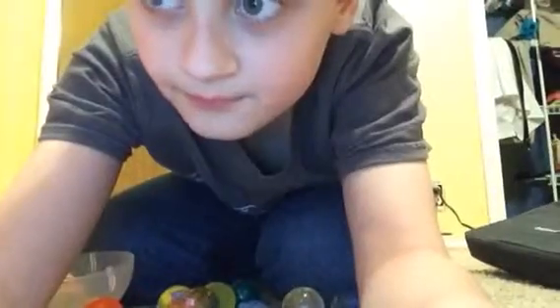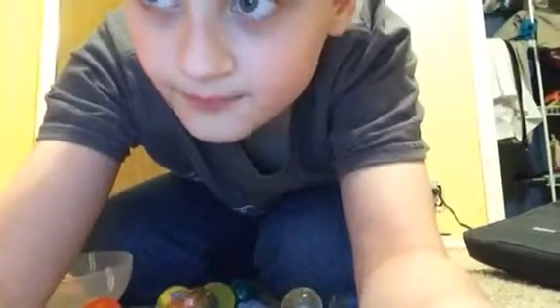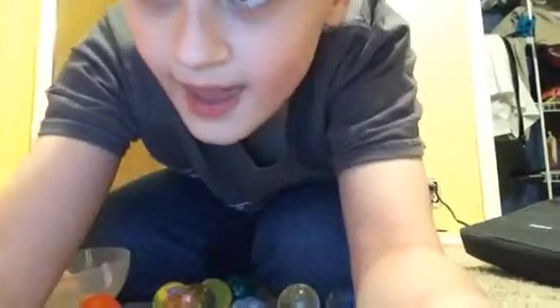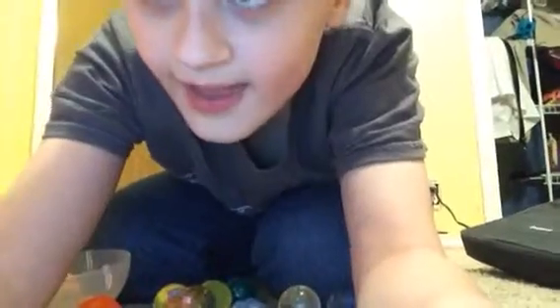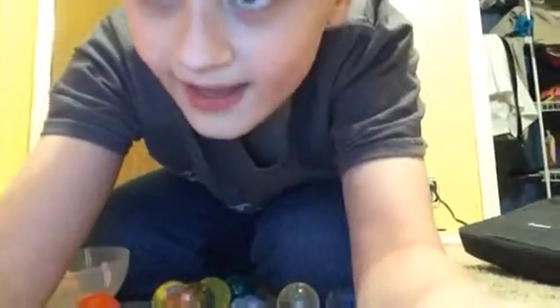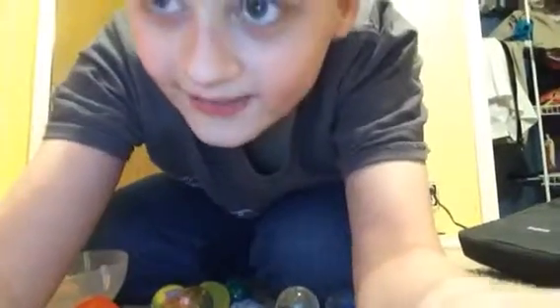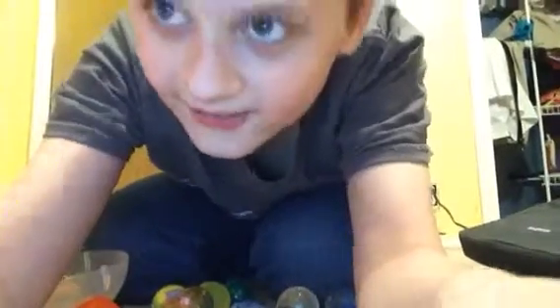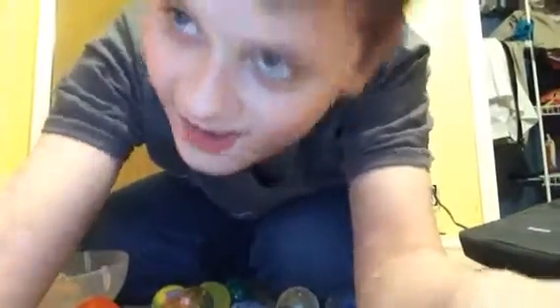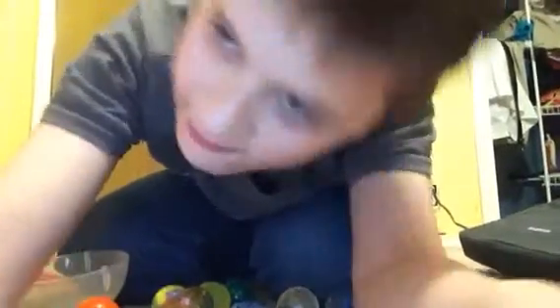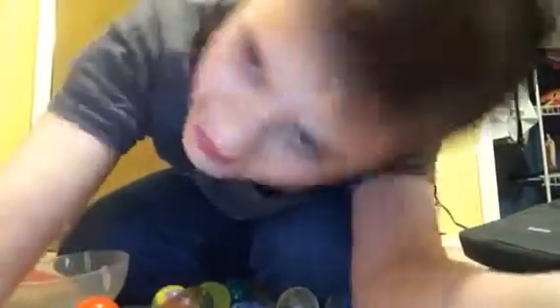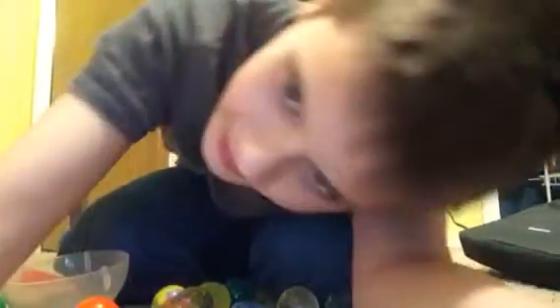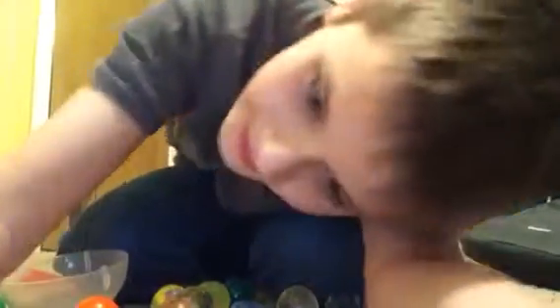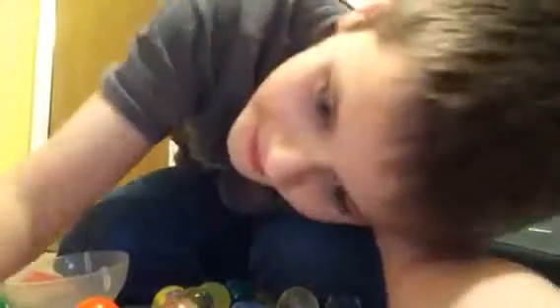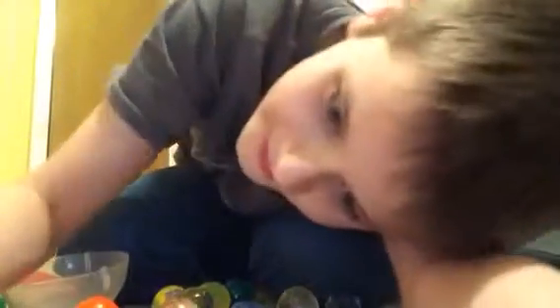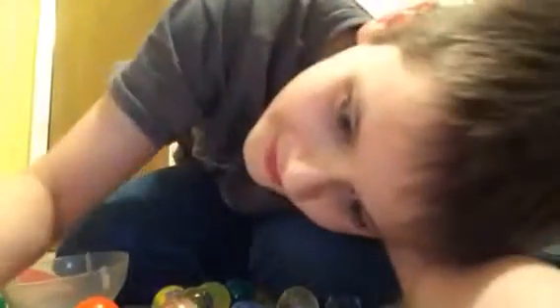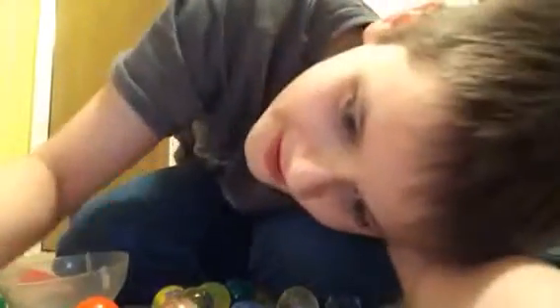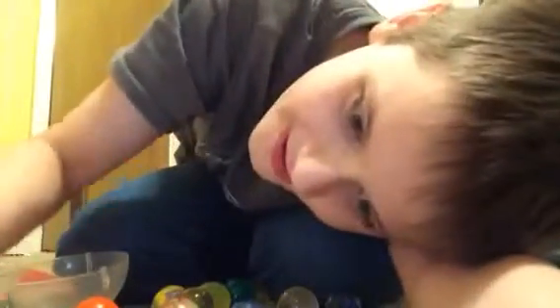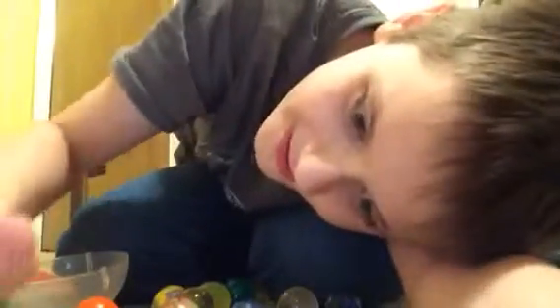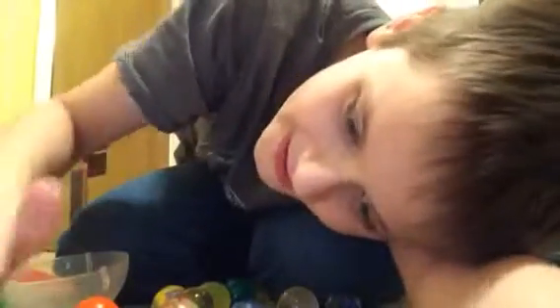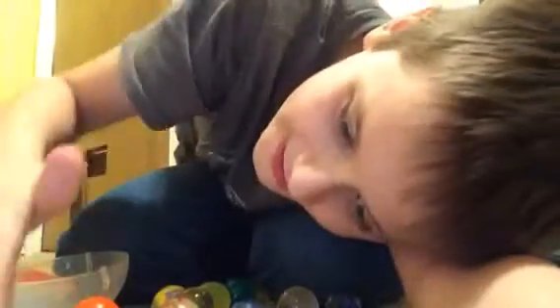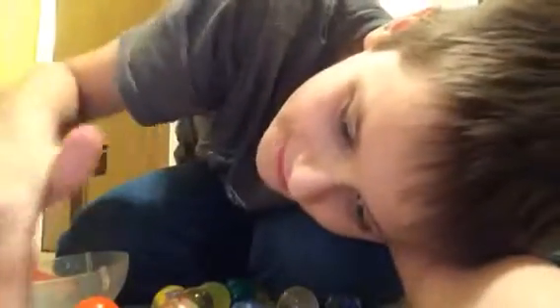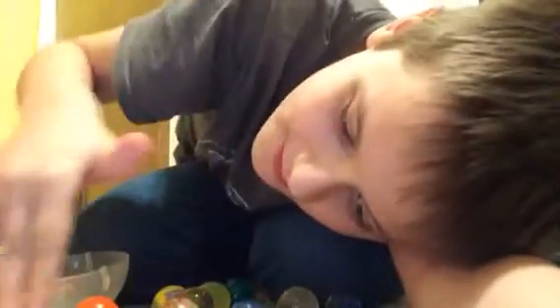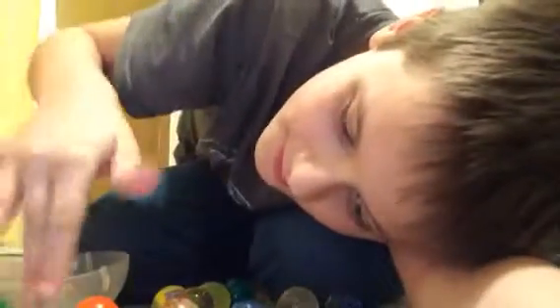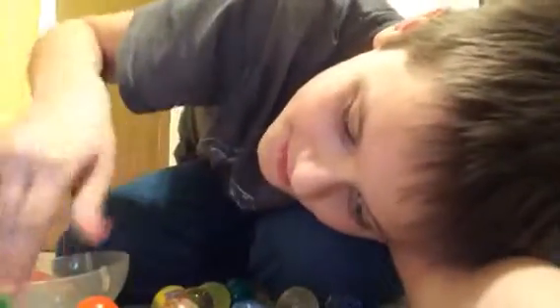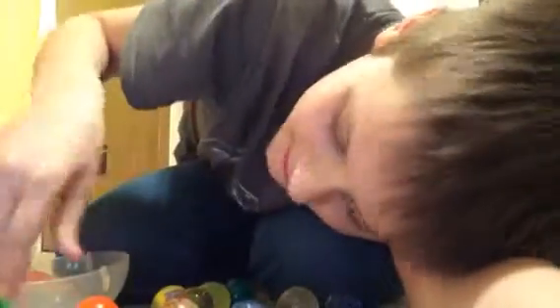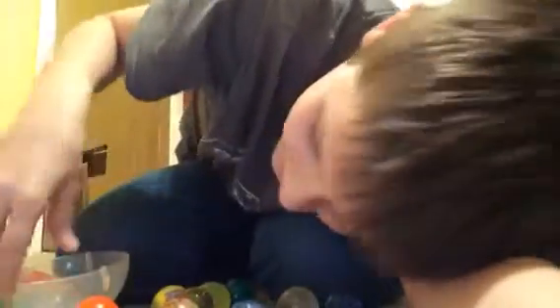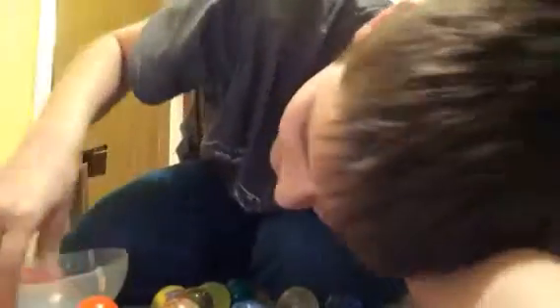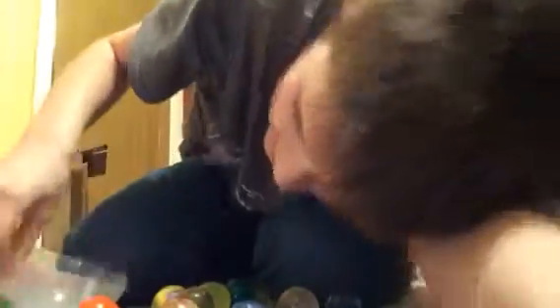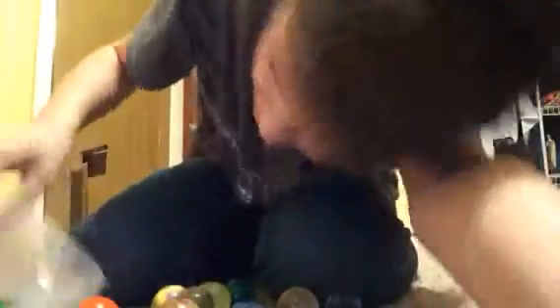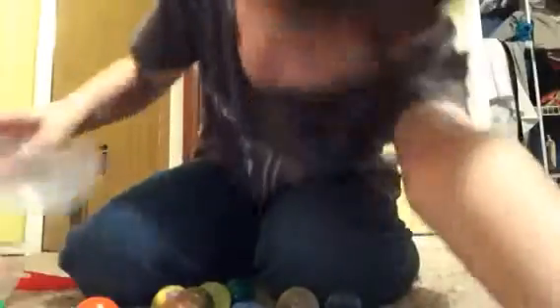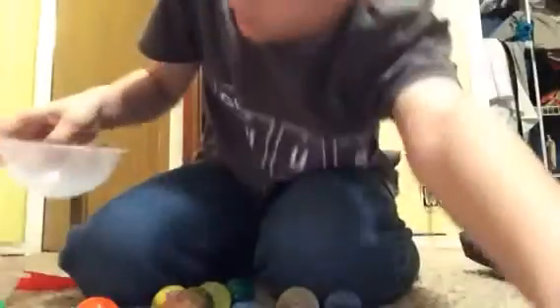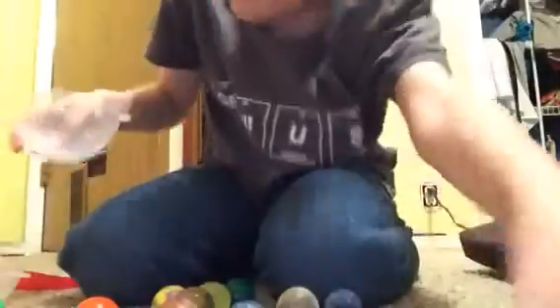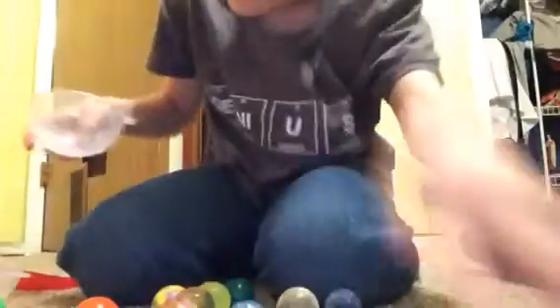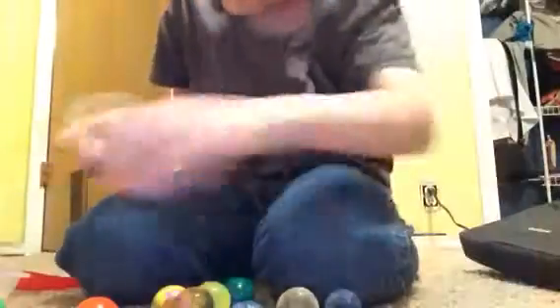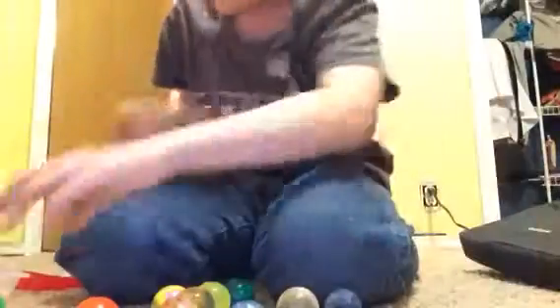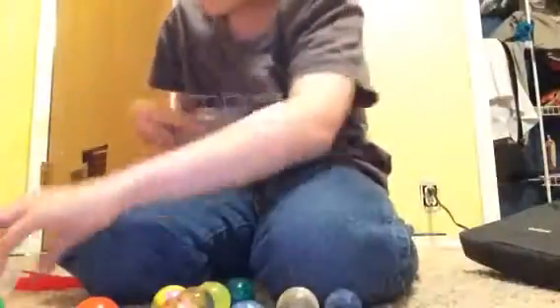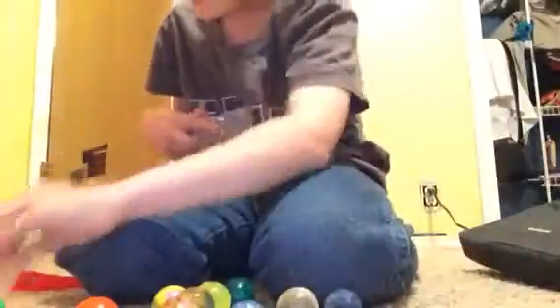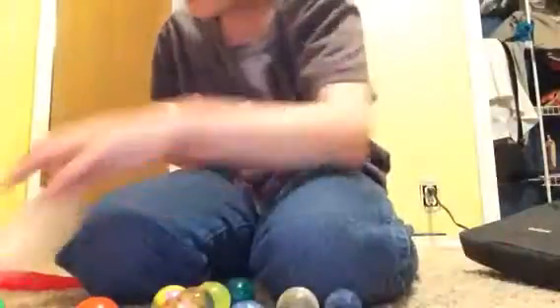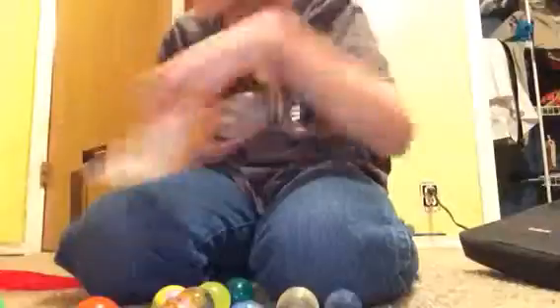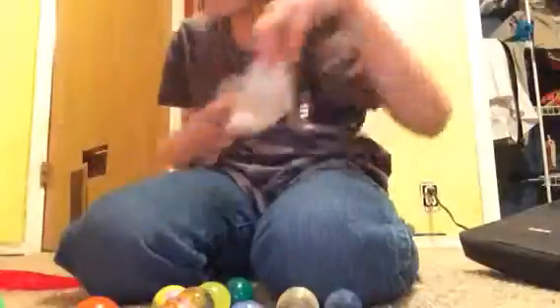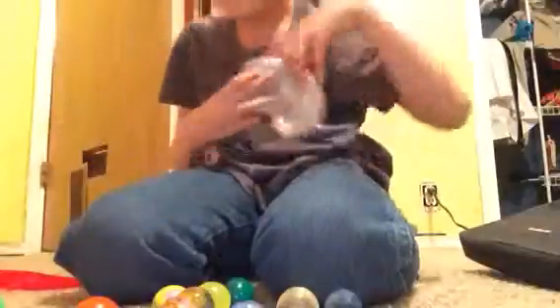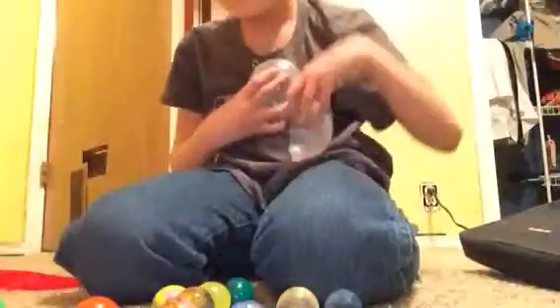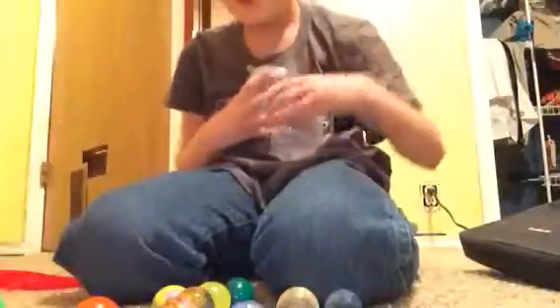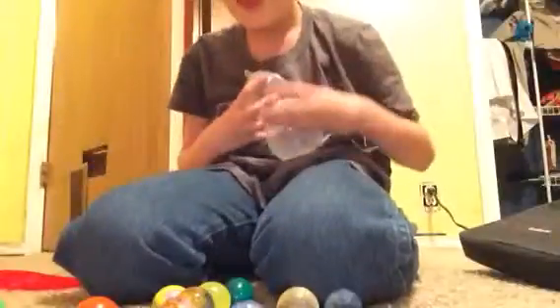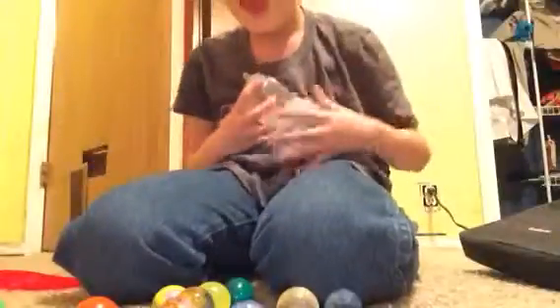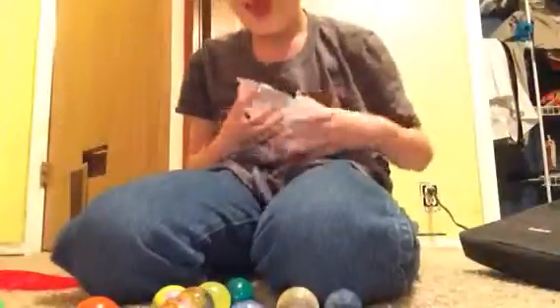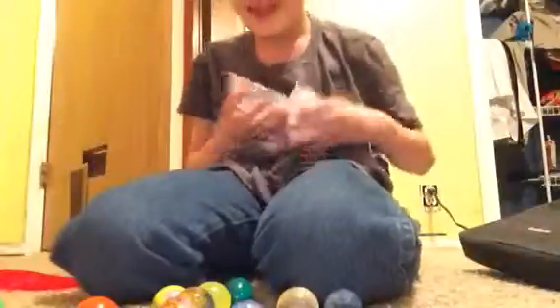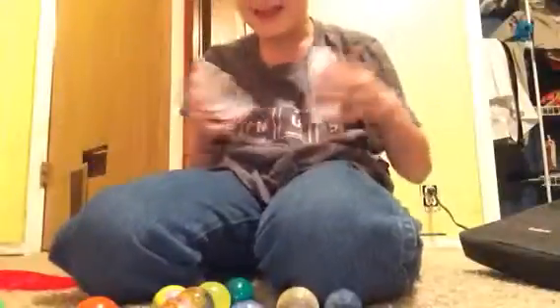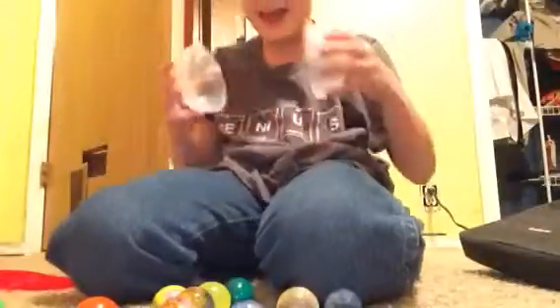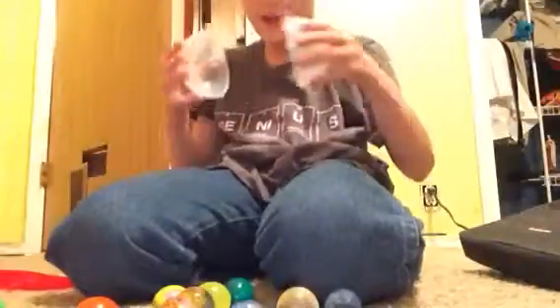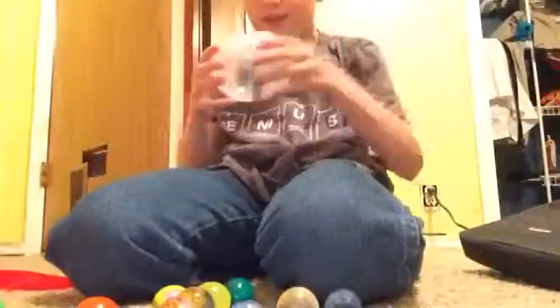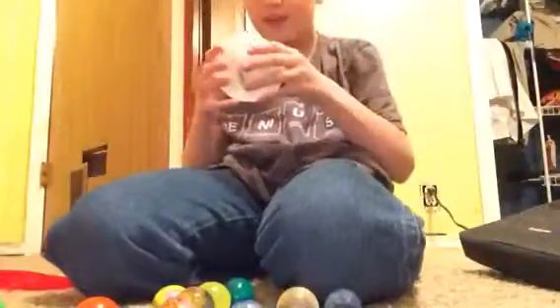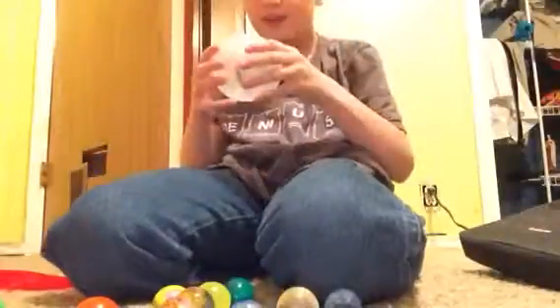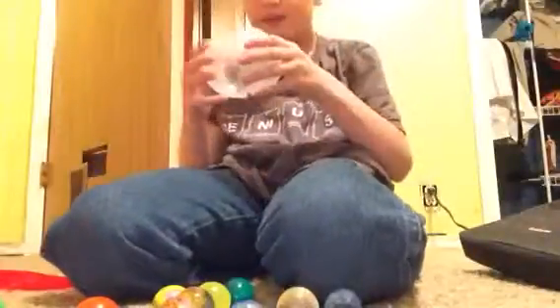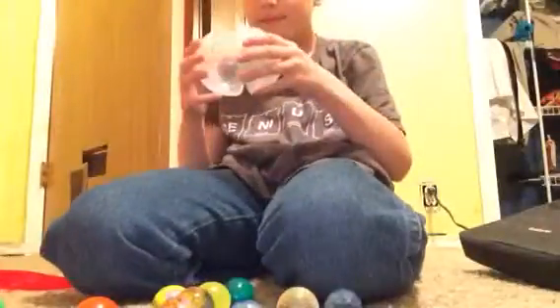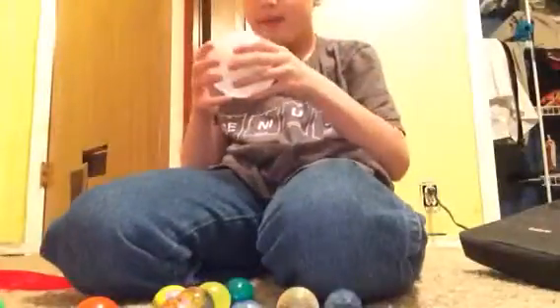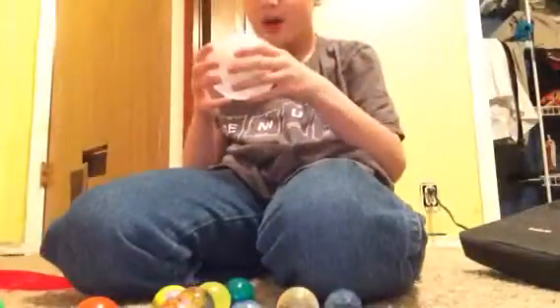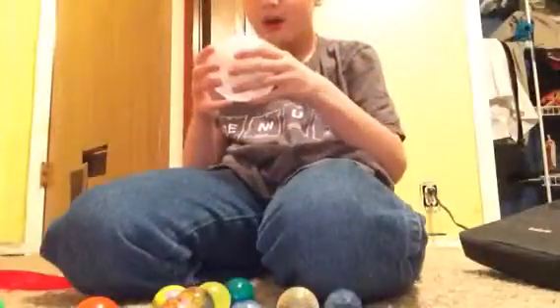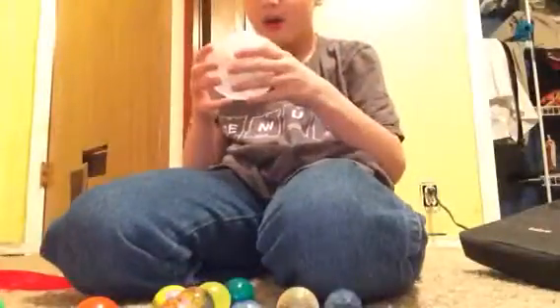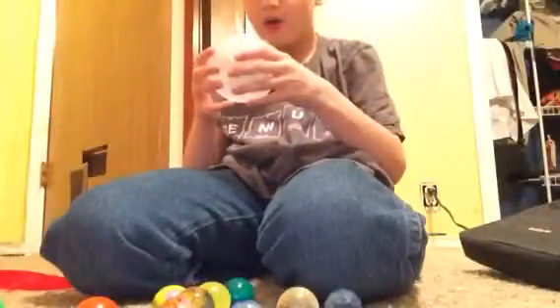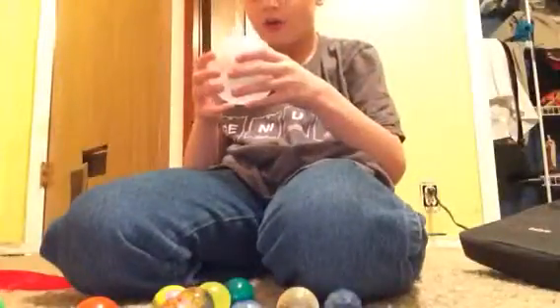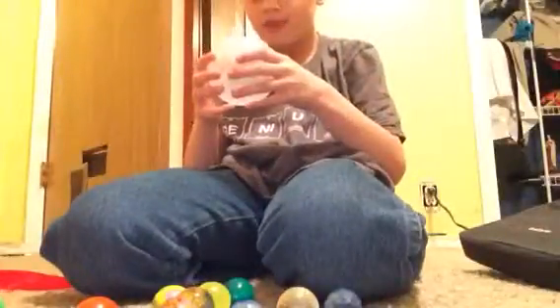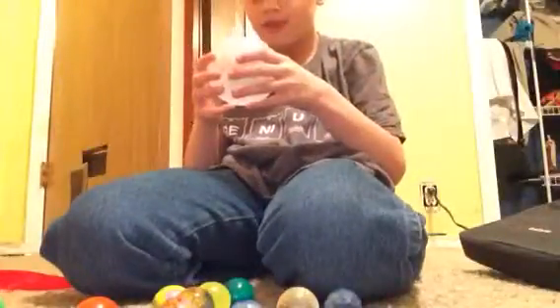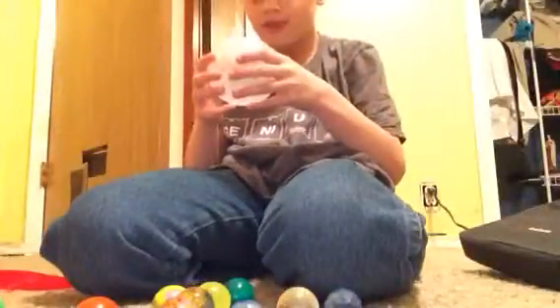Hey guys, it's Kevin here and today I am going to teach you how to make a bouncy ball ornament.